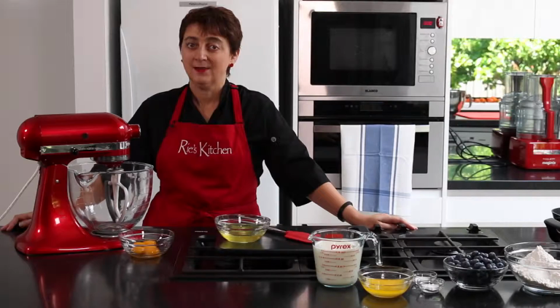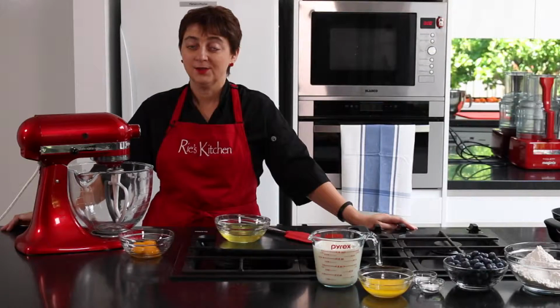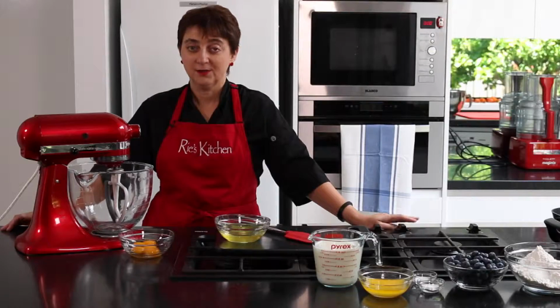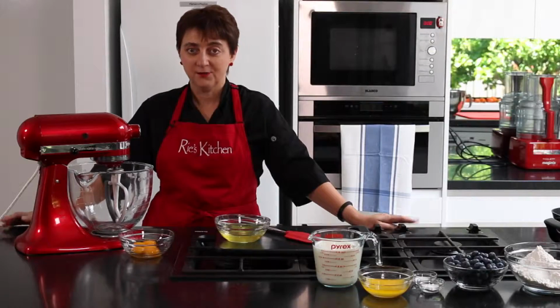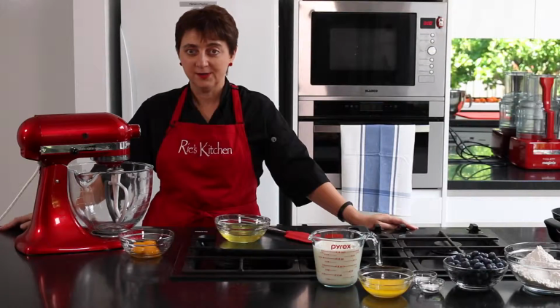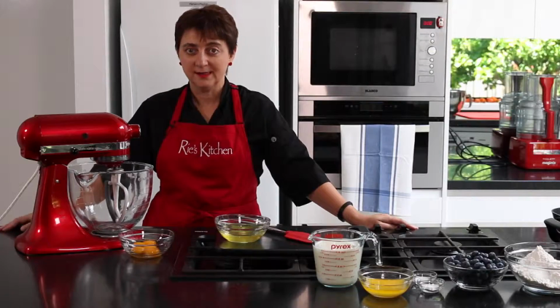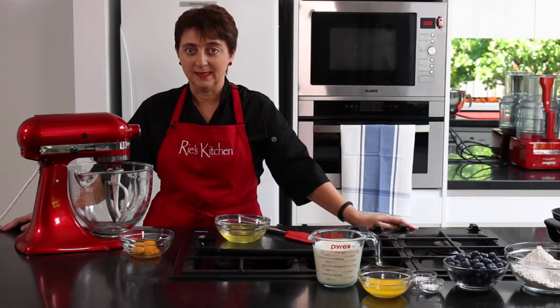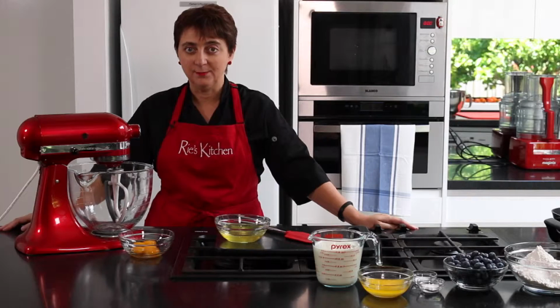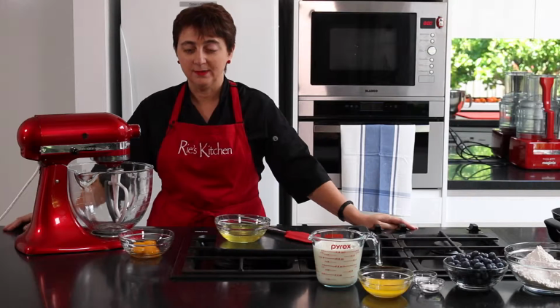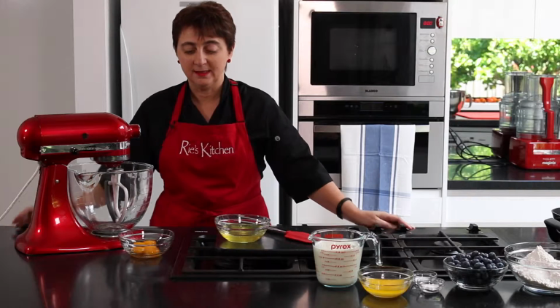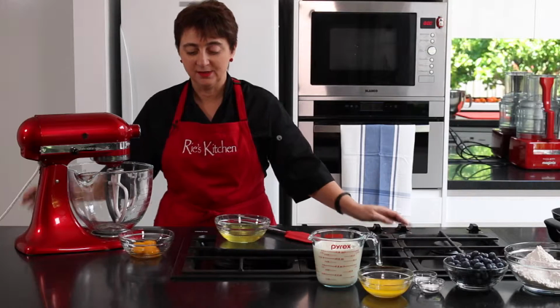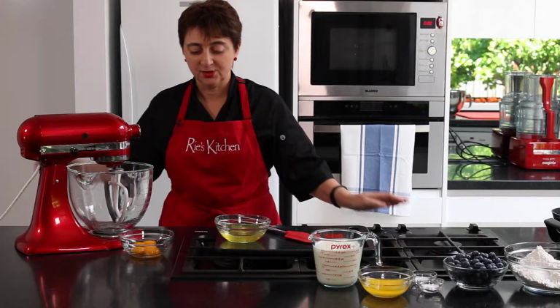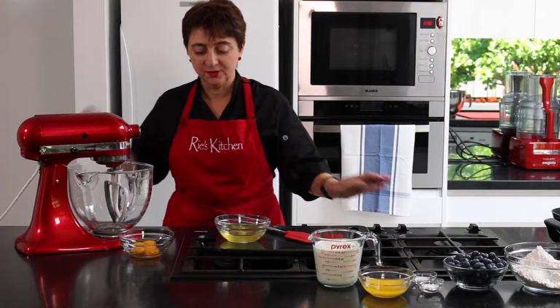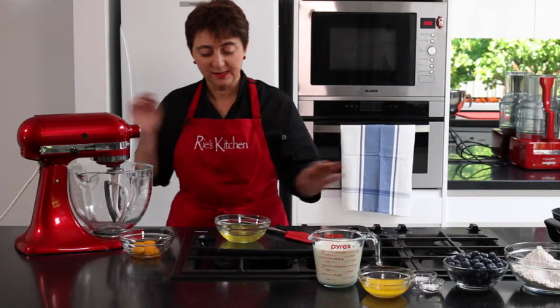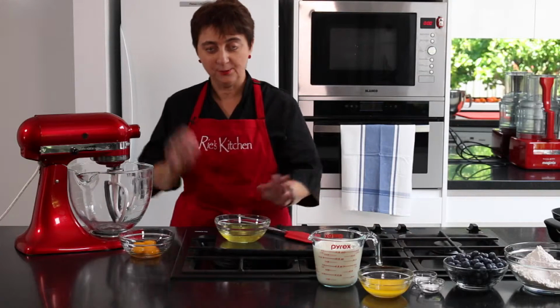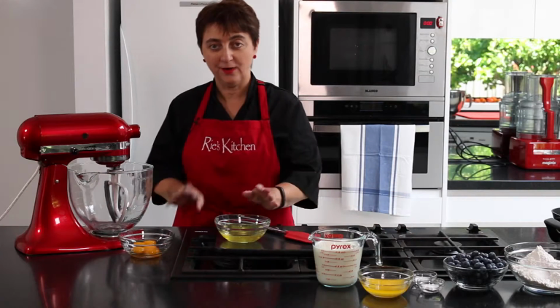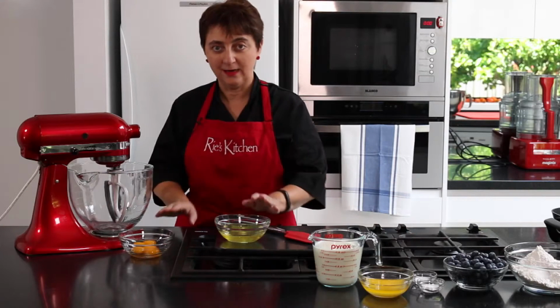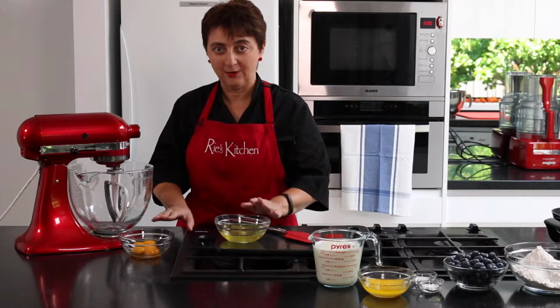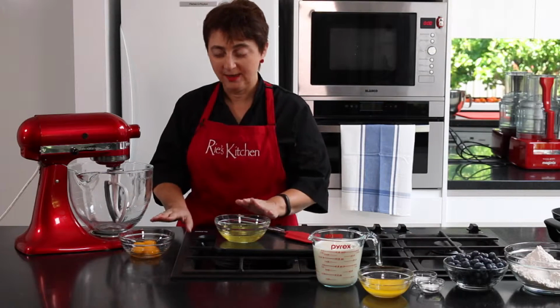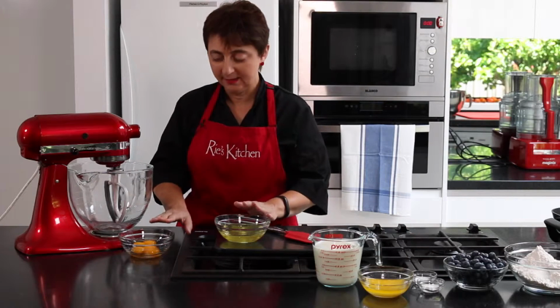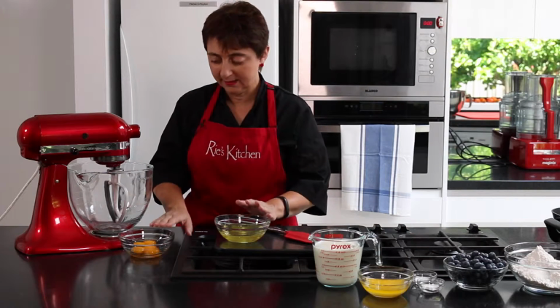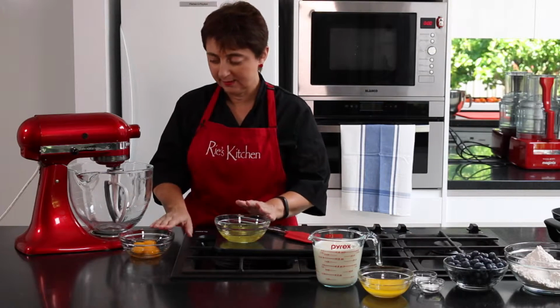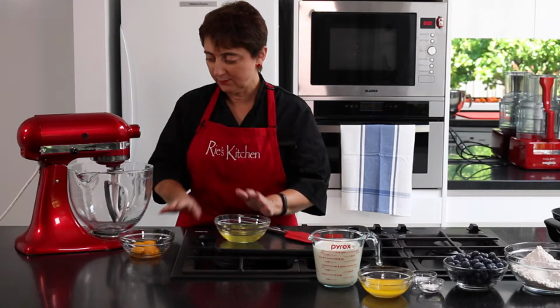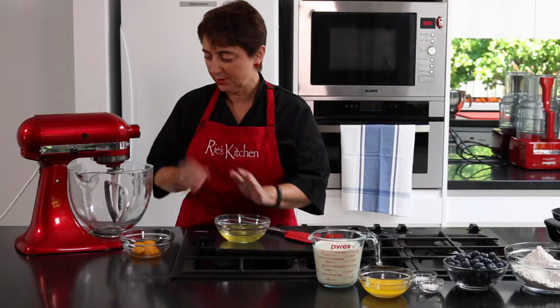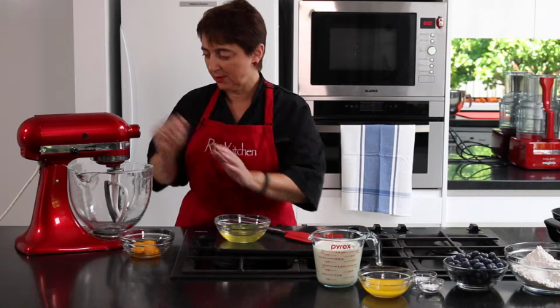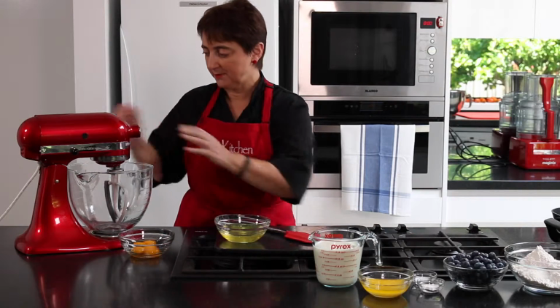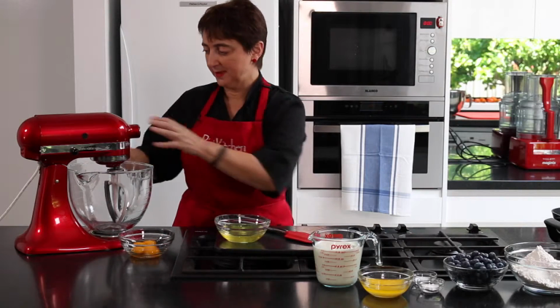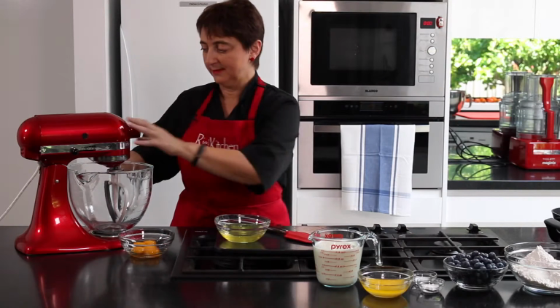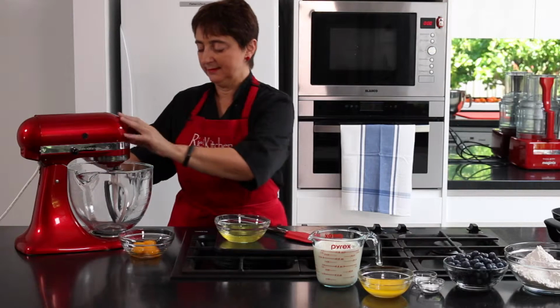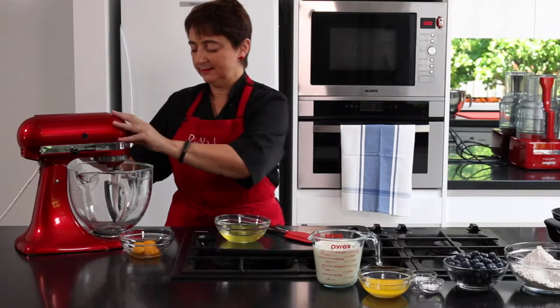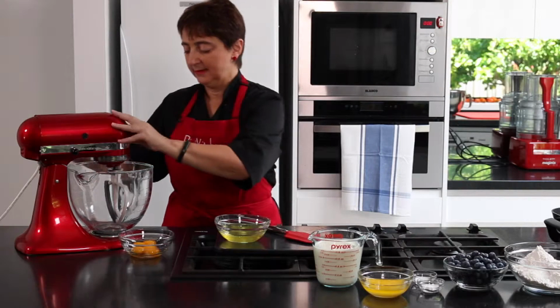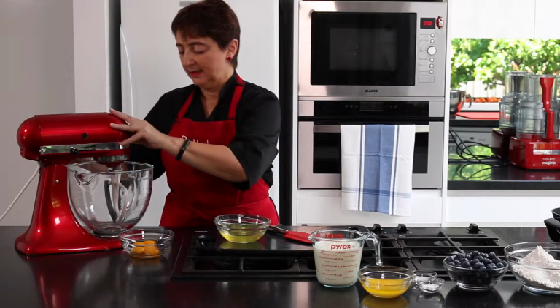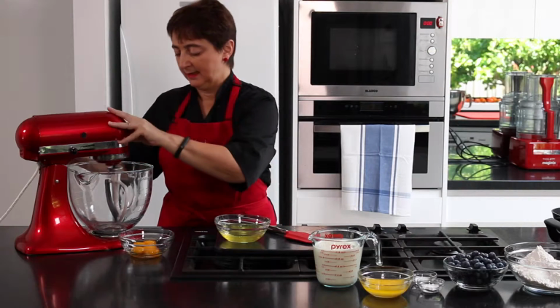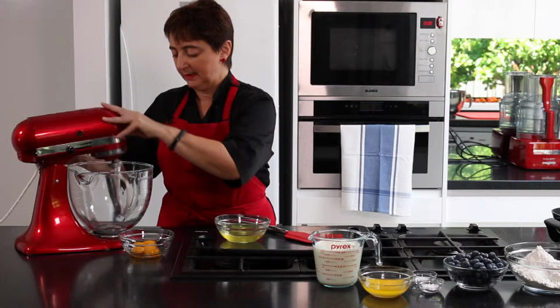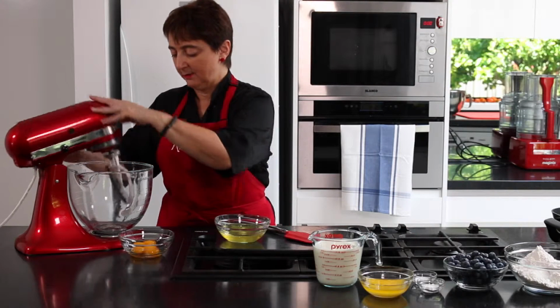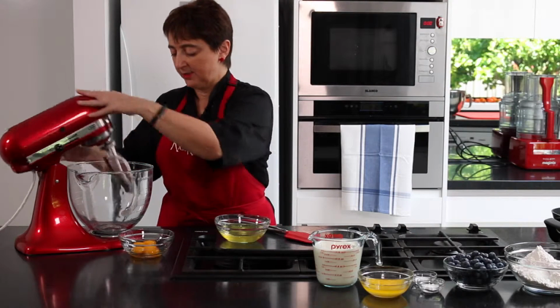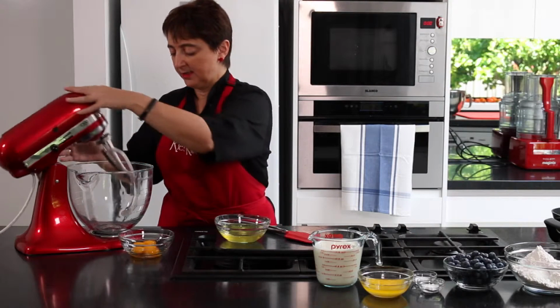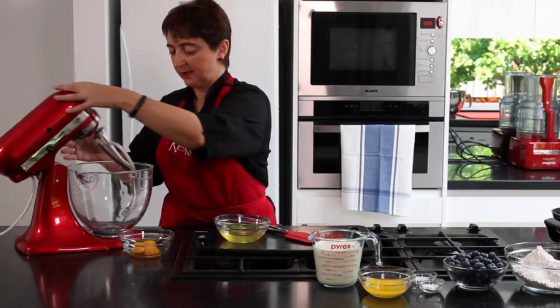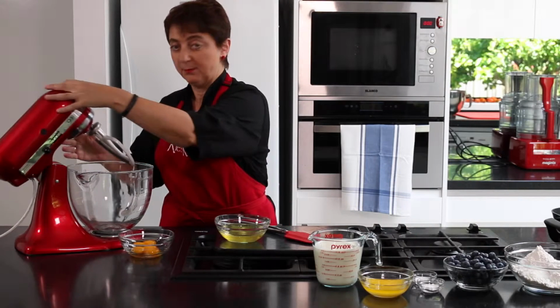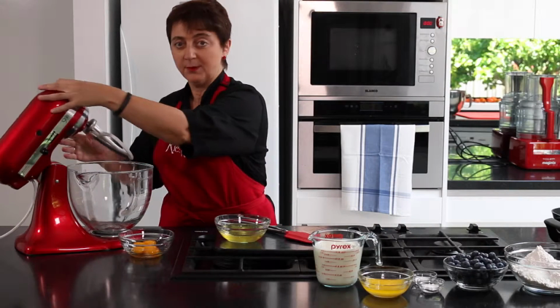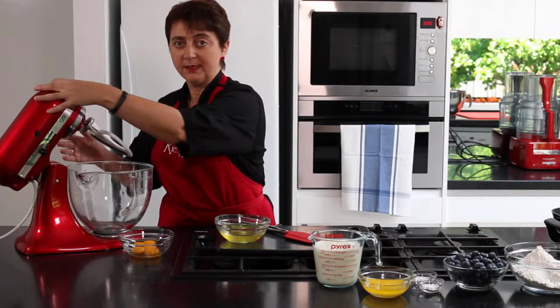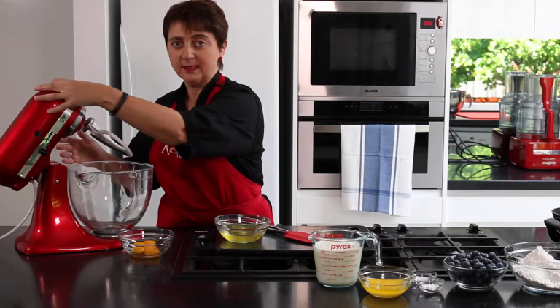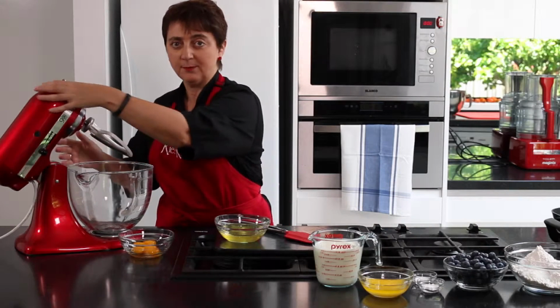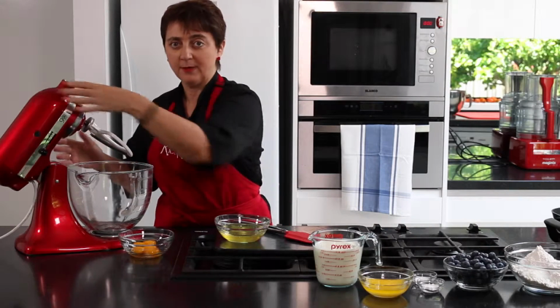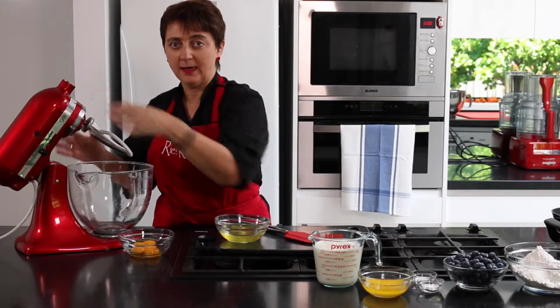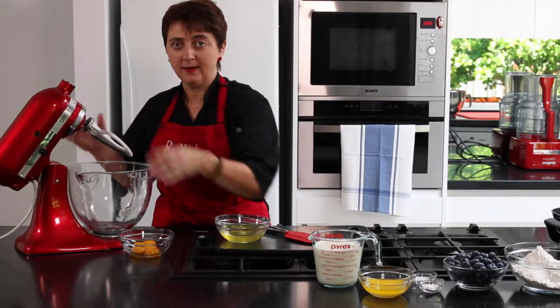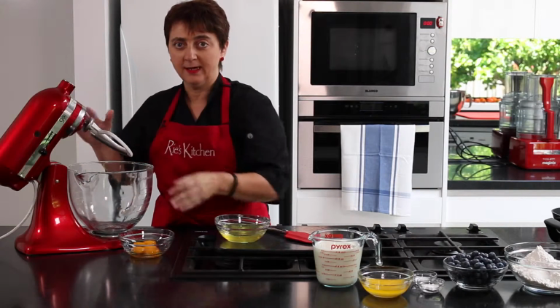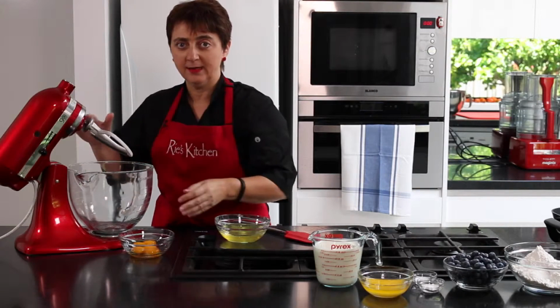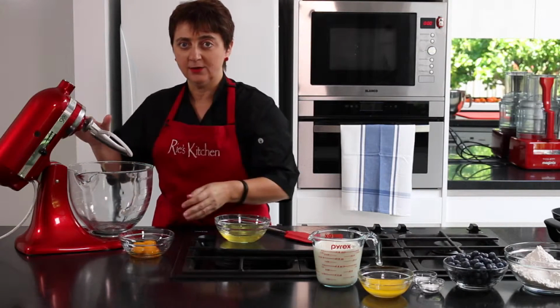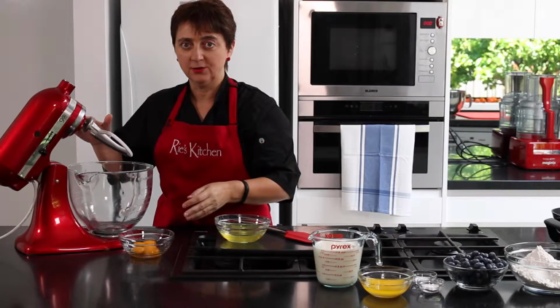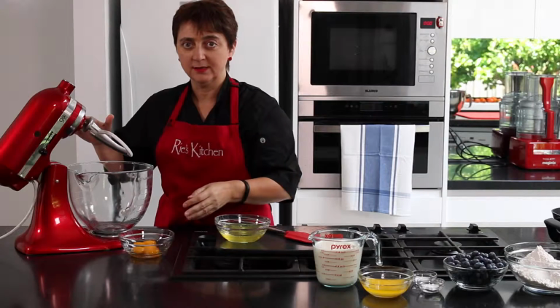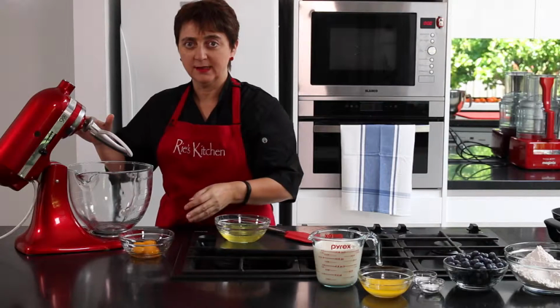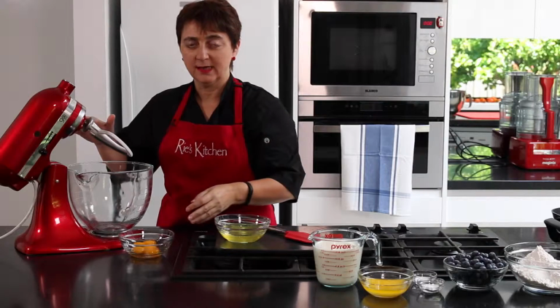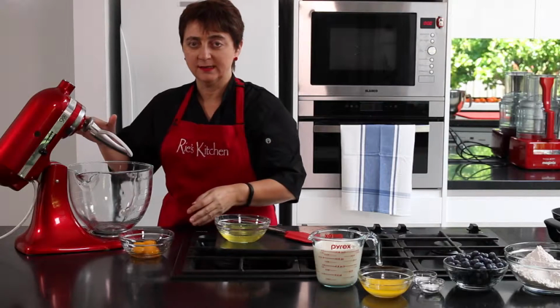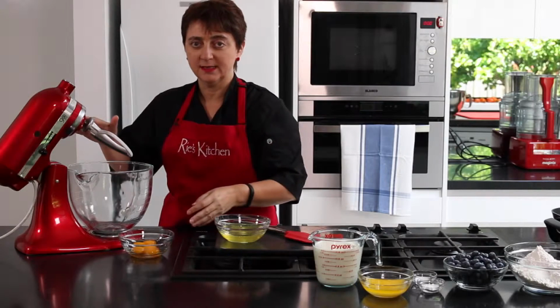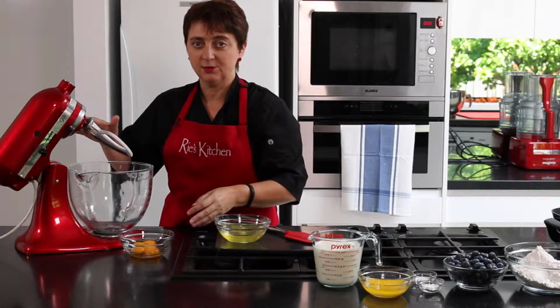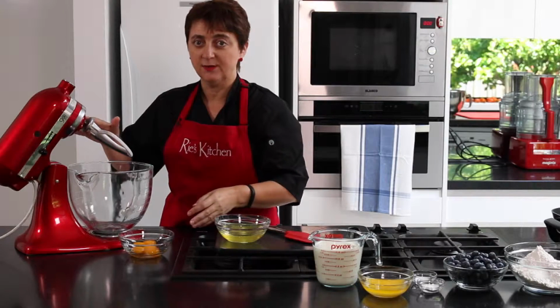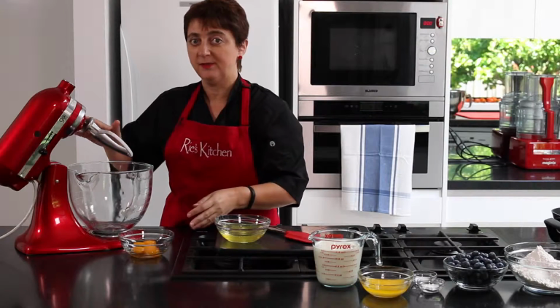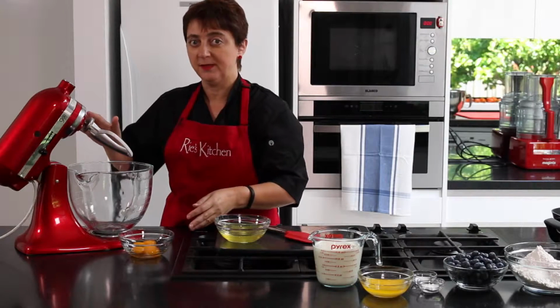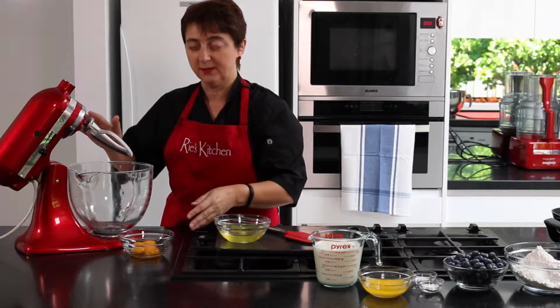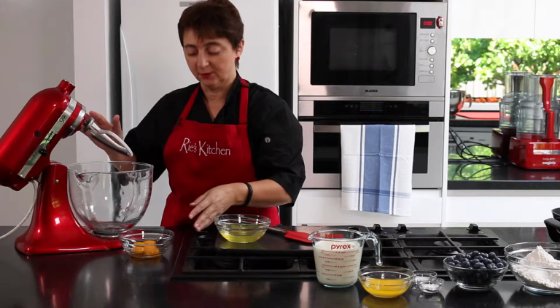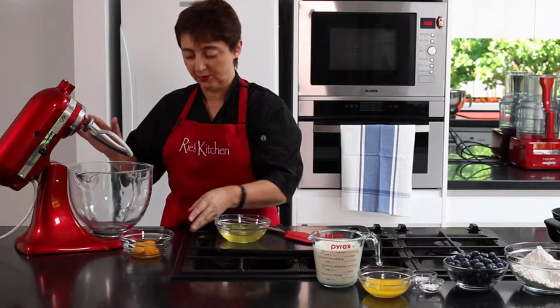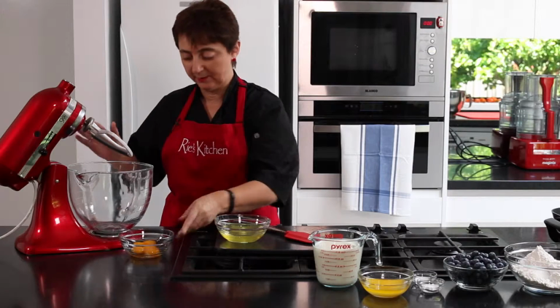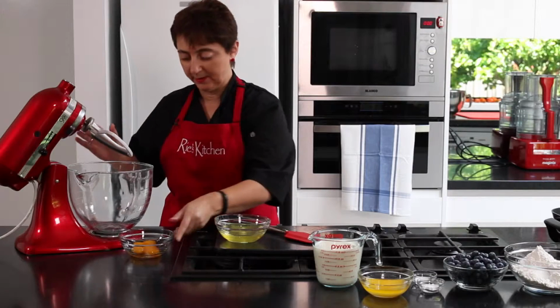So the first step is to separate our eggs, which I've done. And now we're just going to beat up our egg yolks until they're thick and creamy.